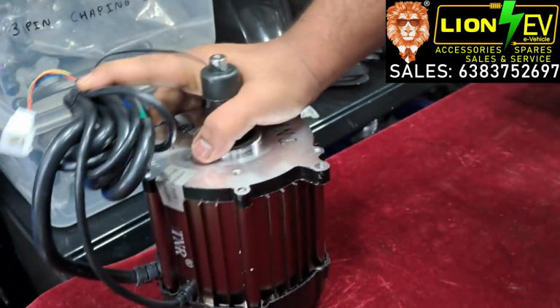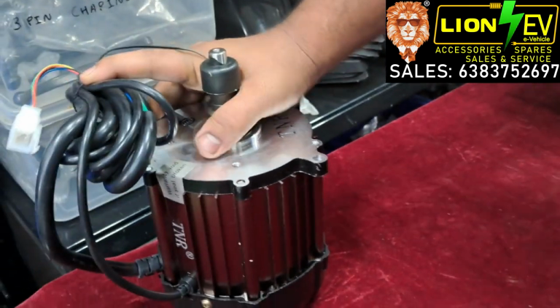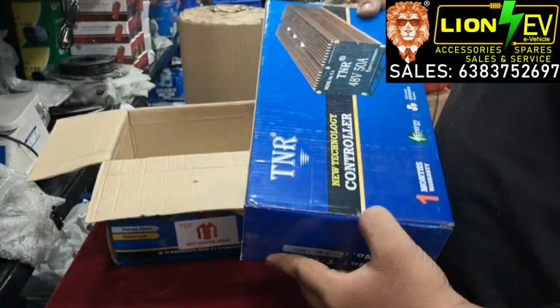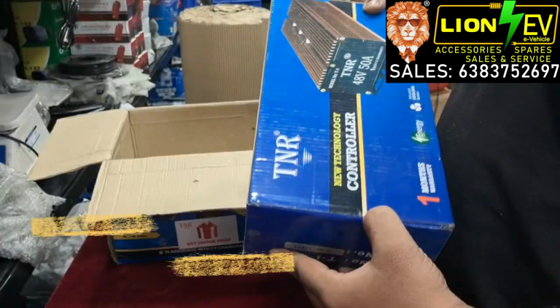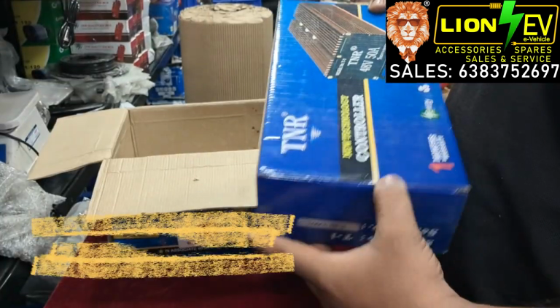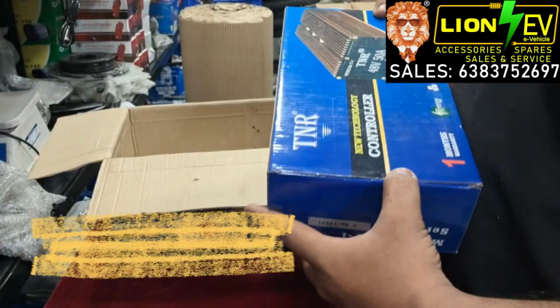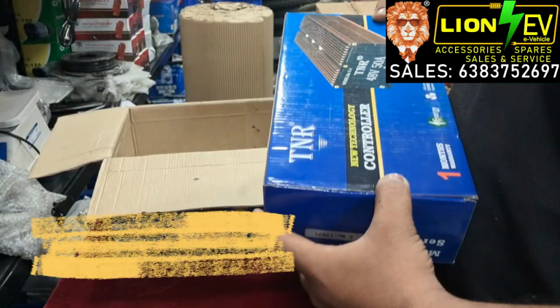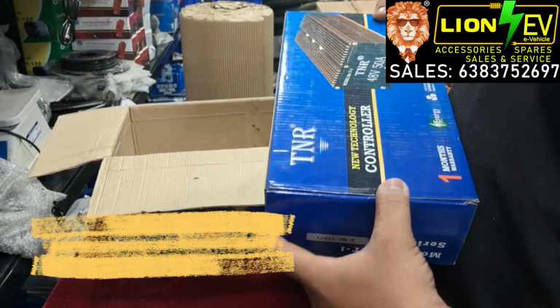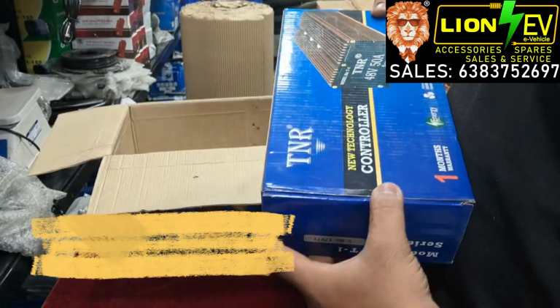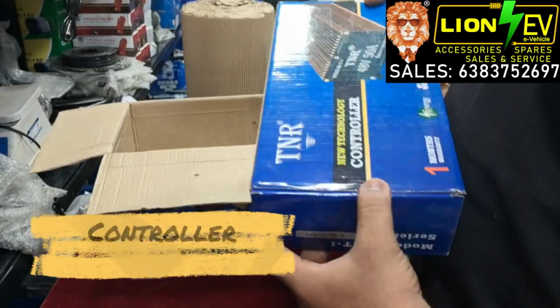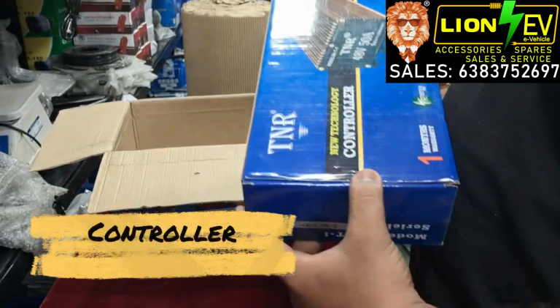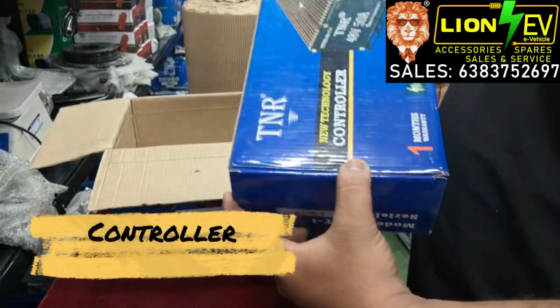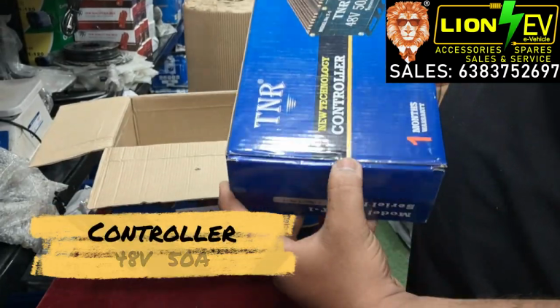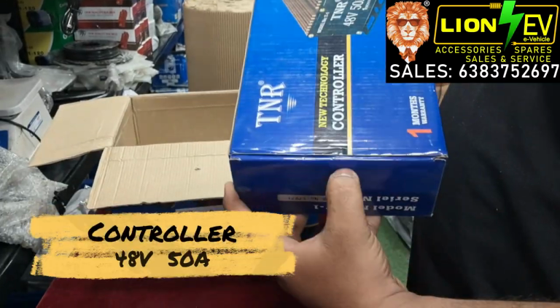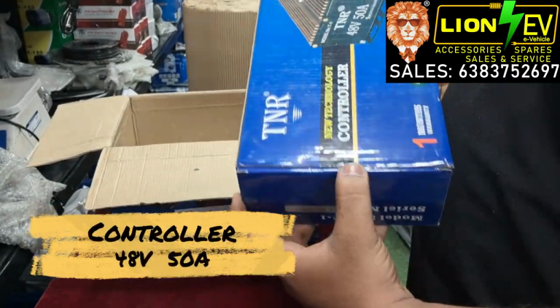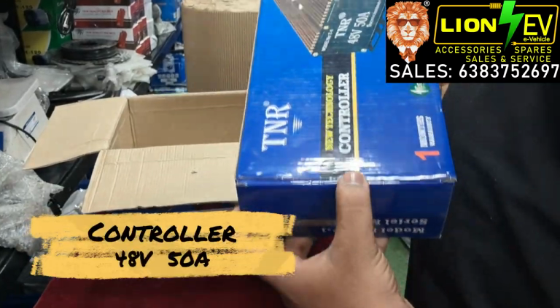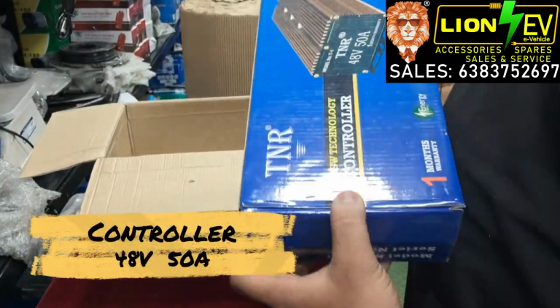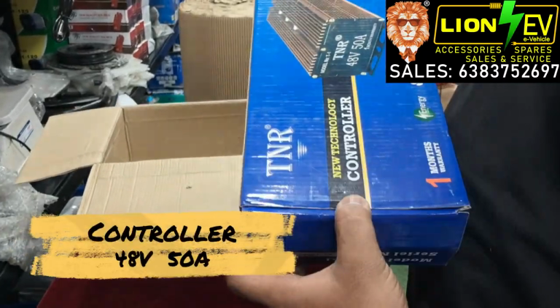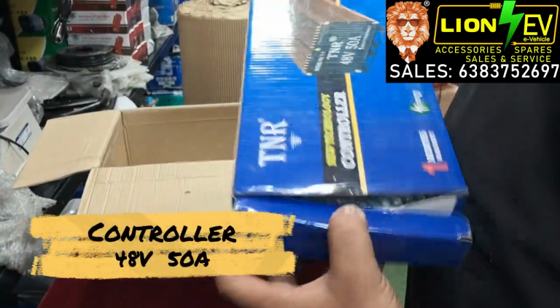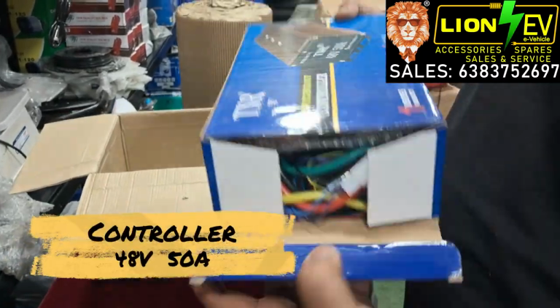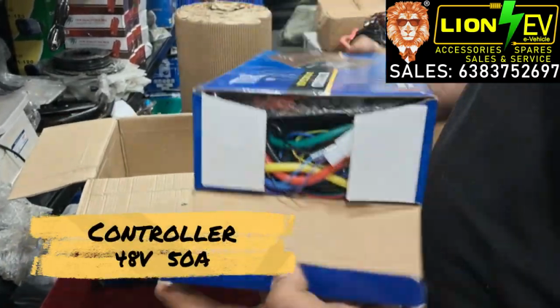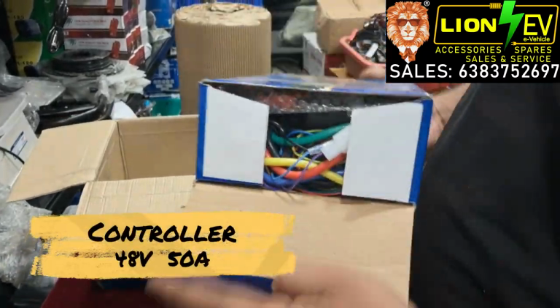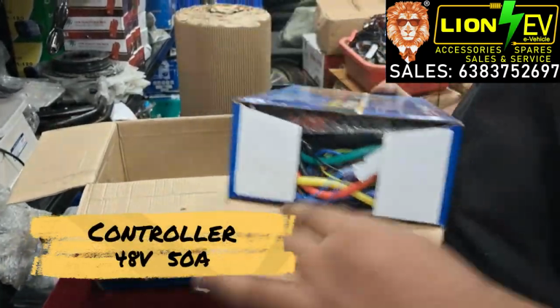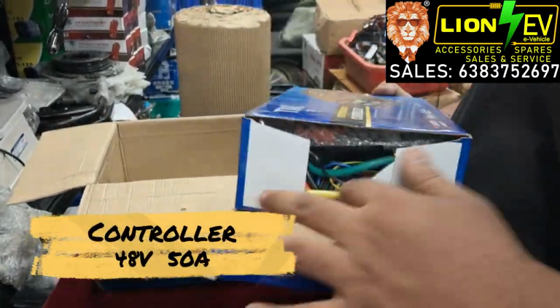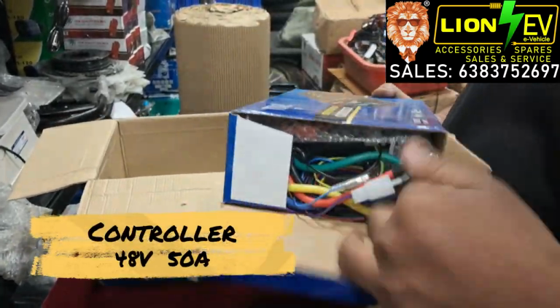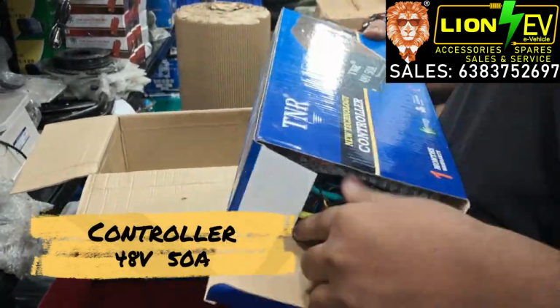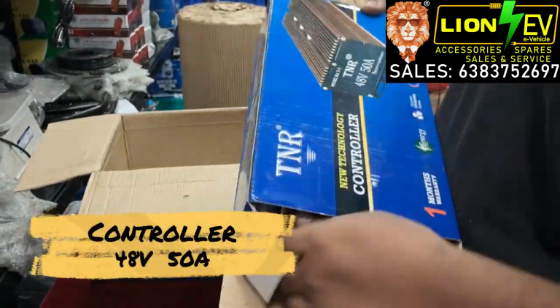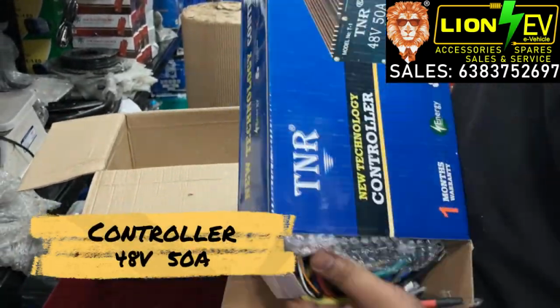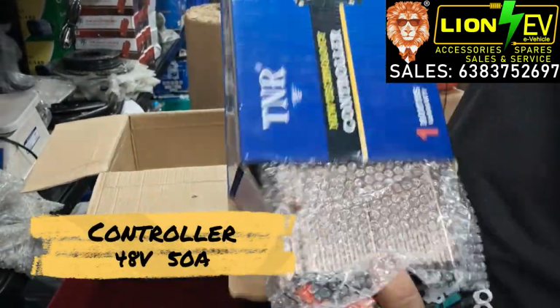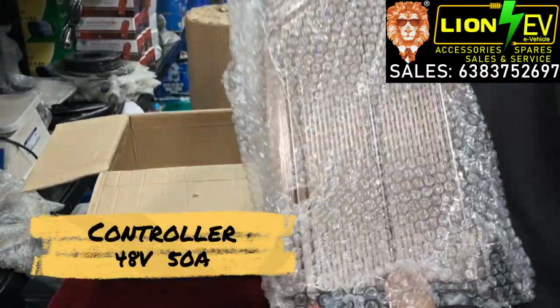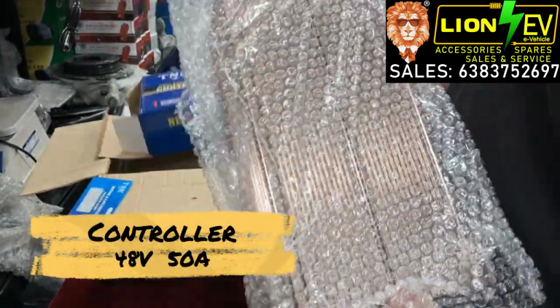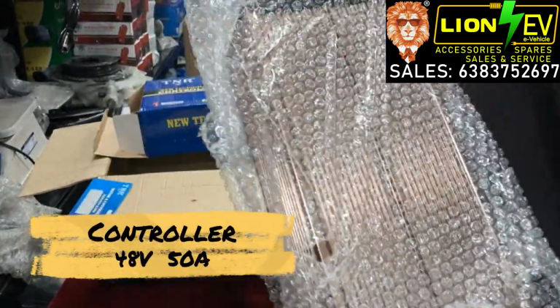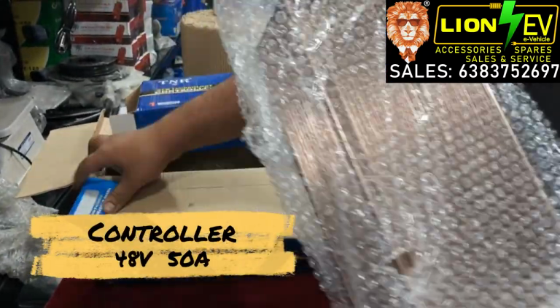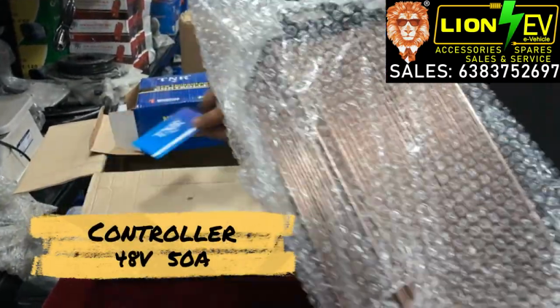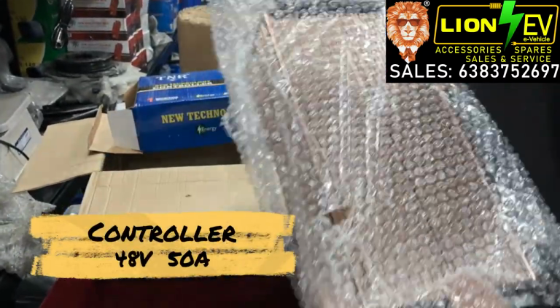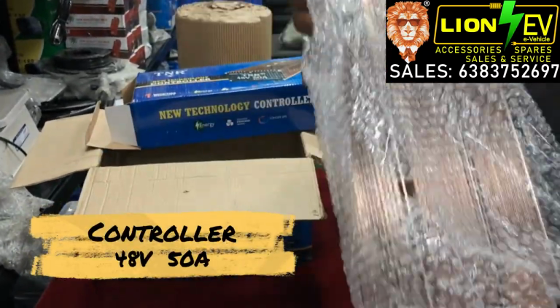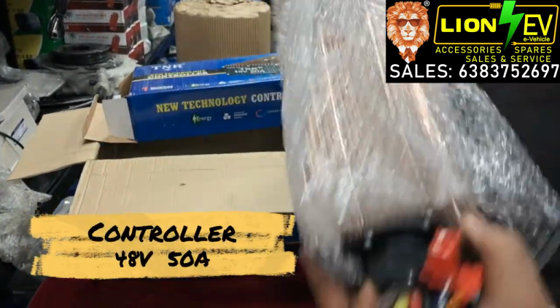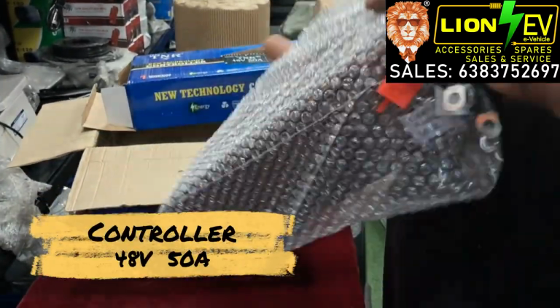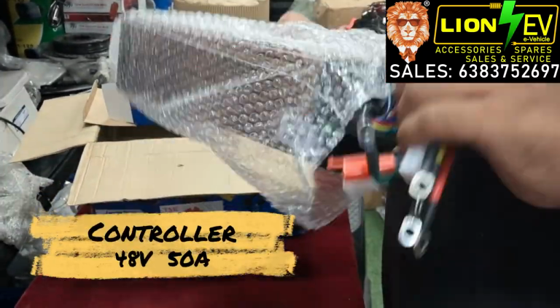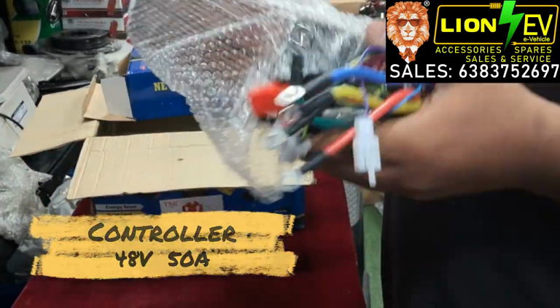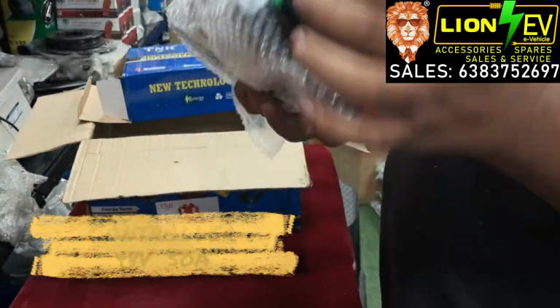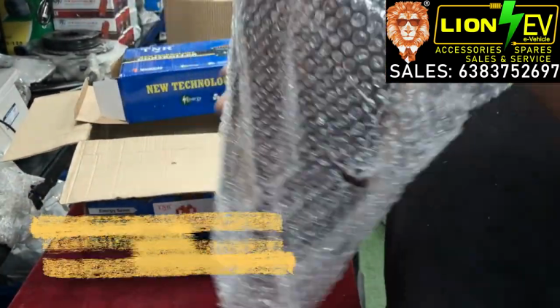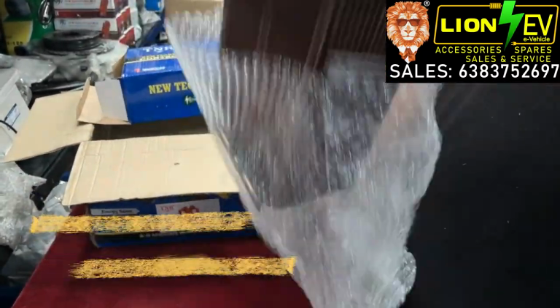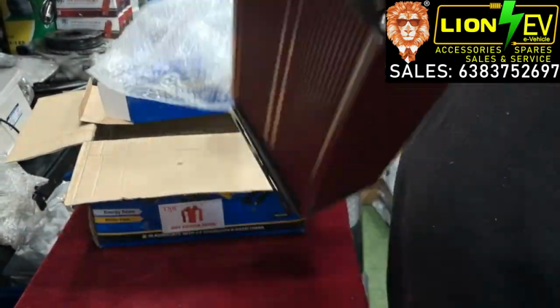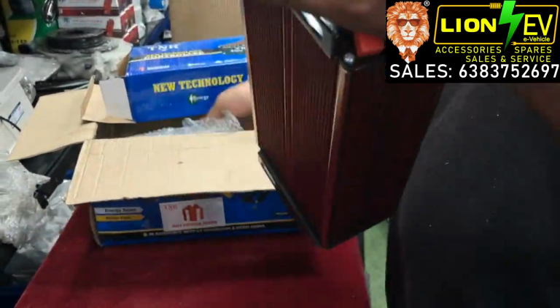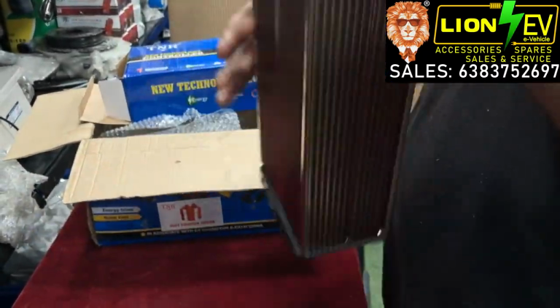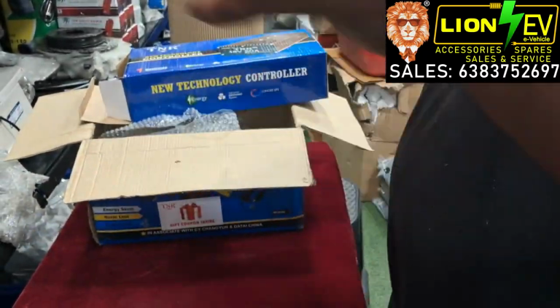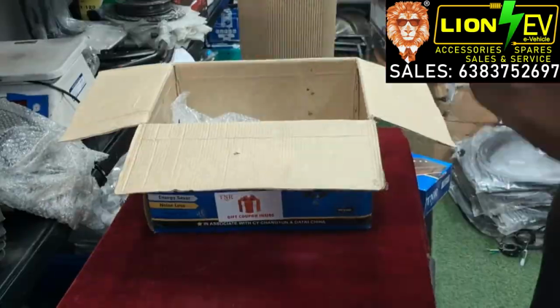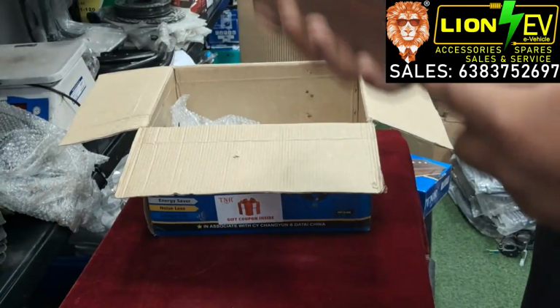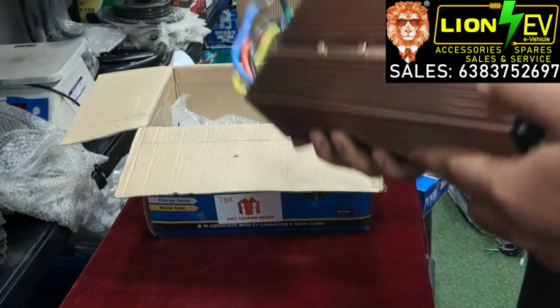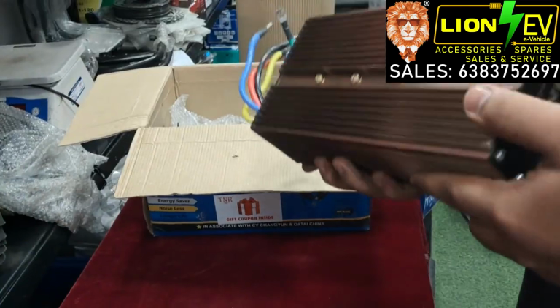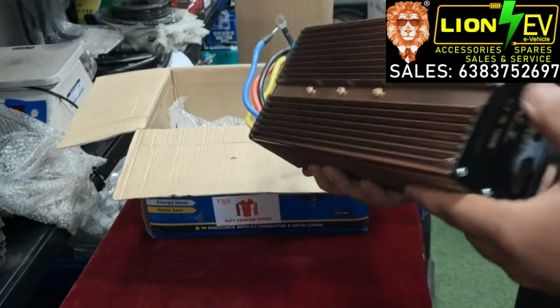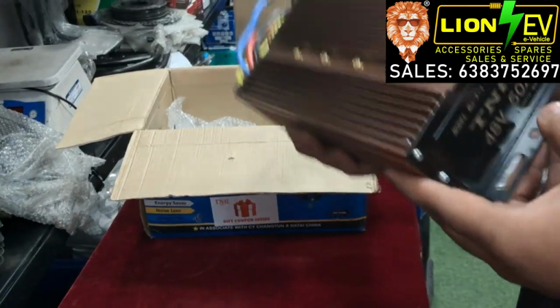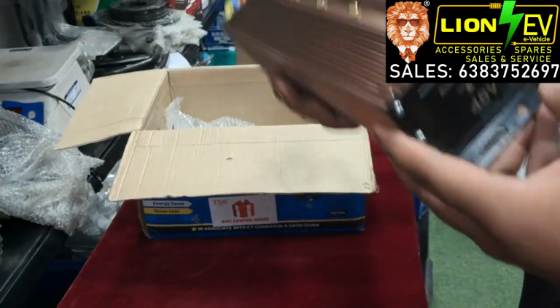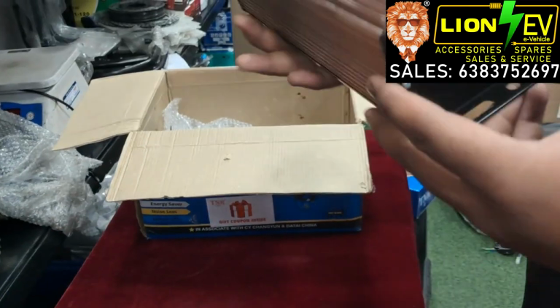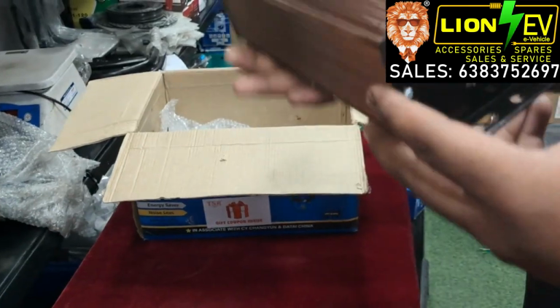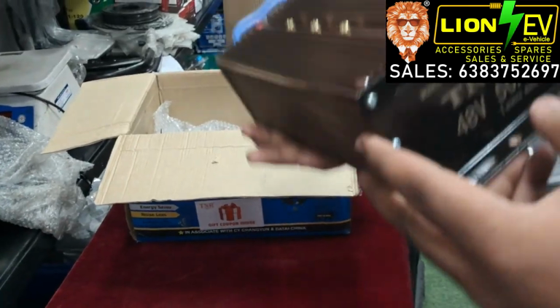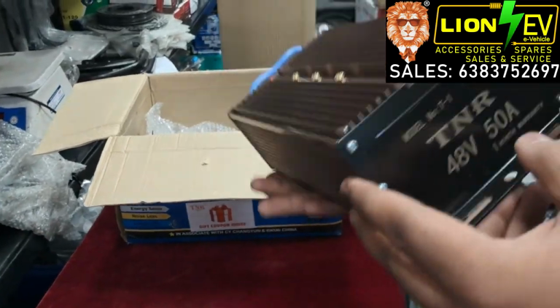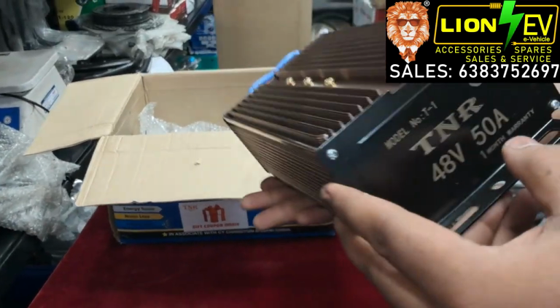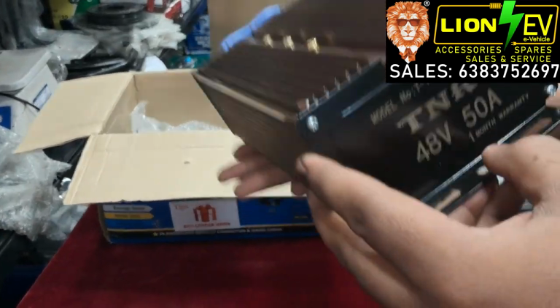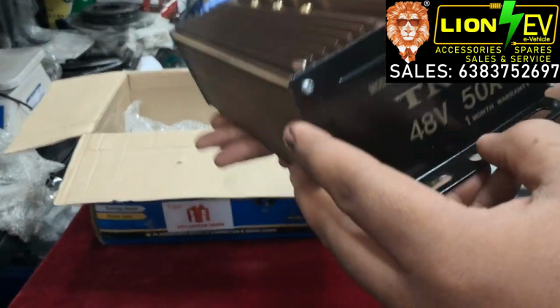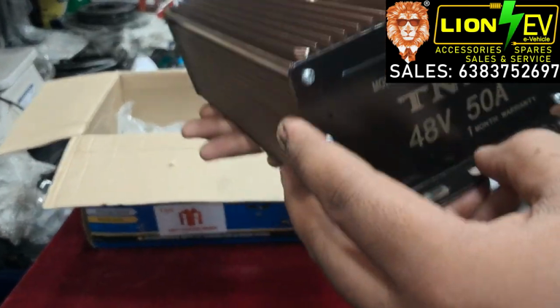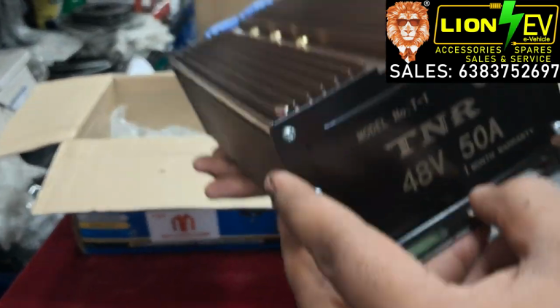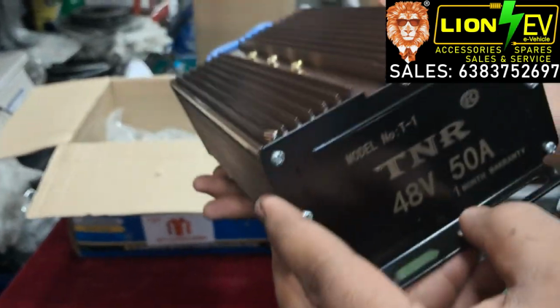Next we will see the controller. We have a 48V 50A controller.